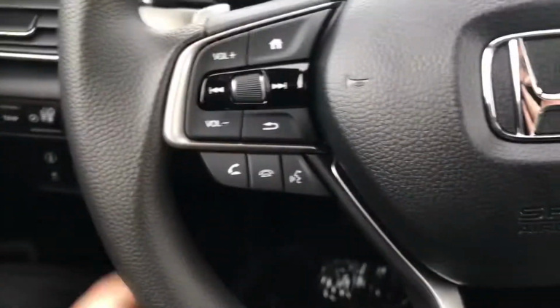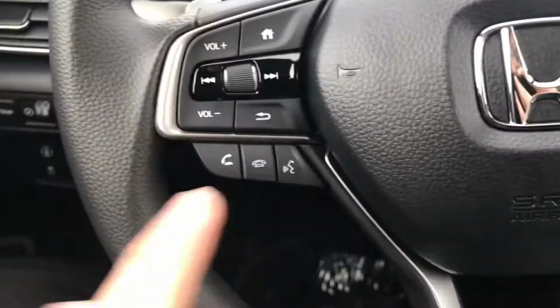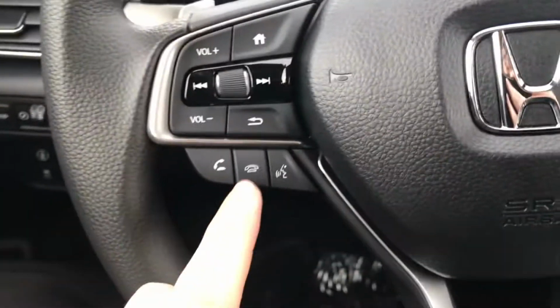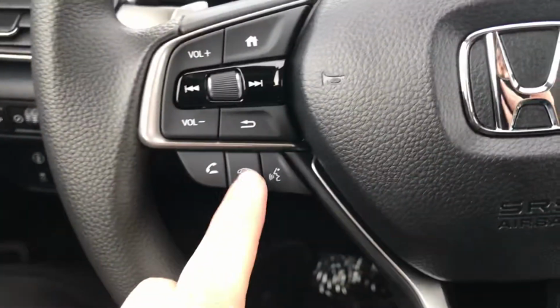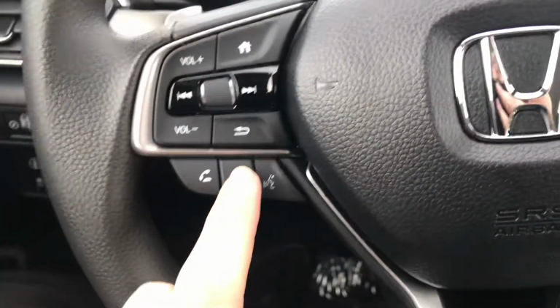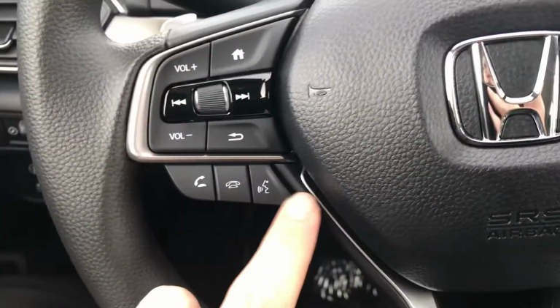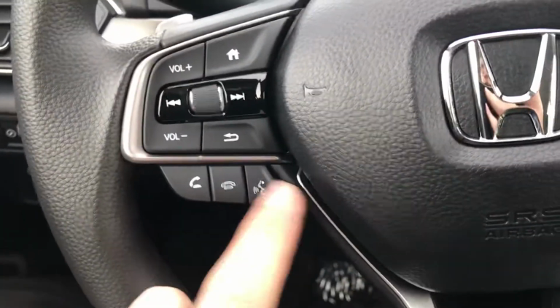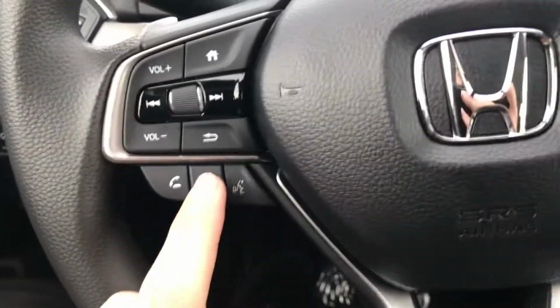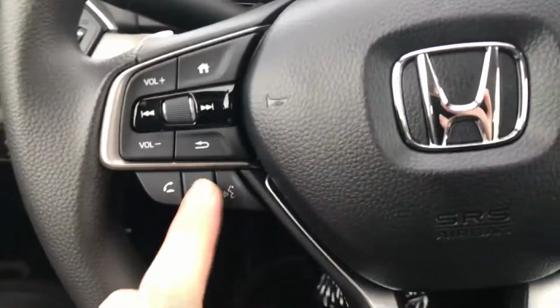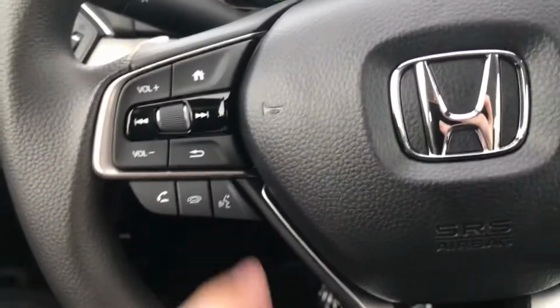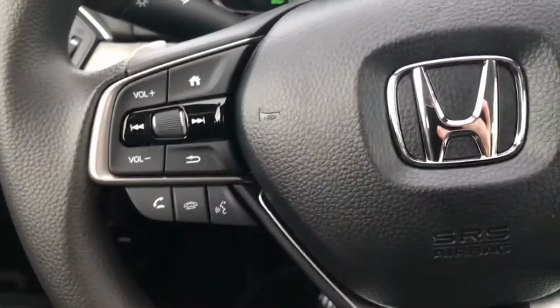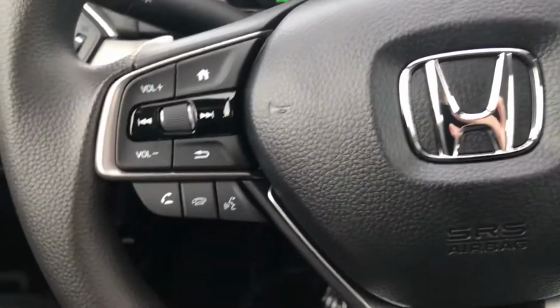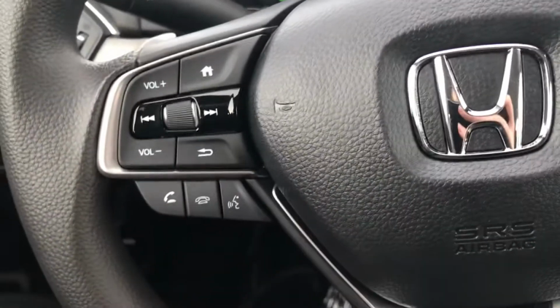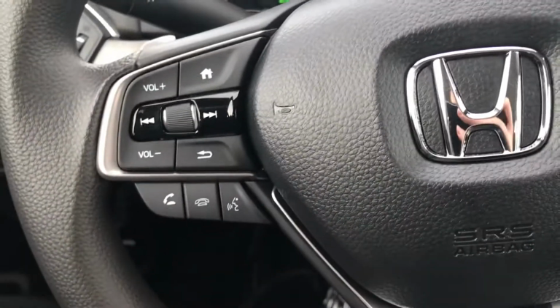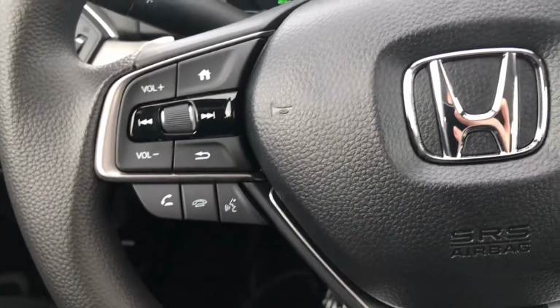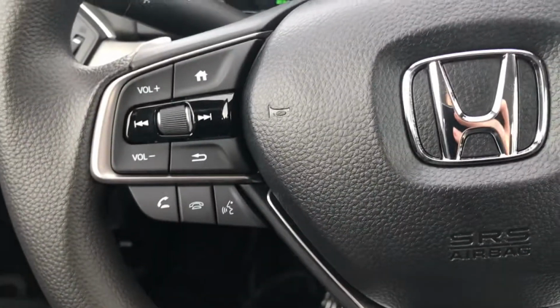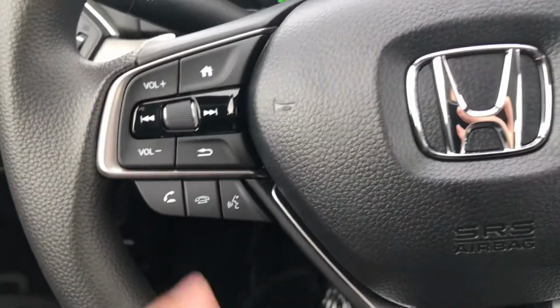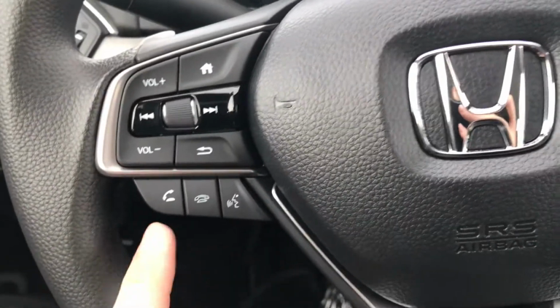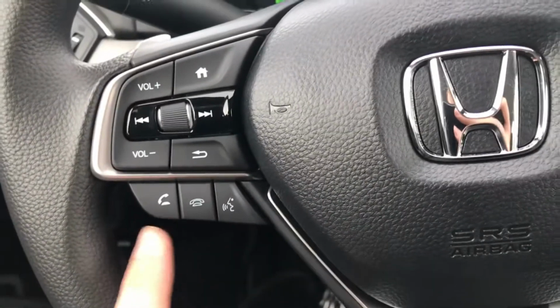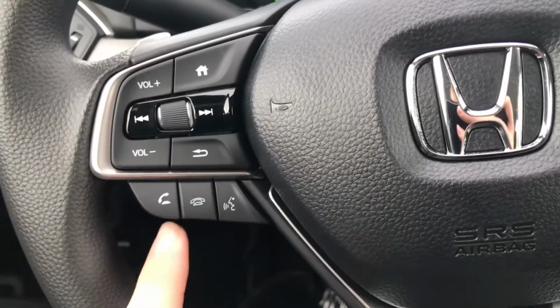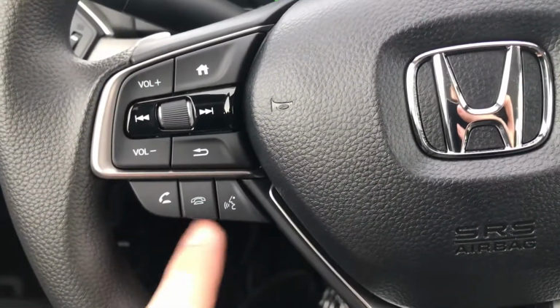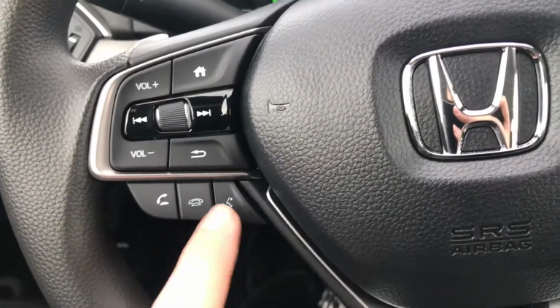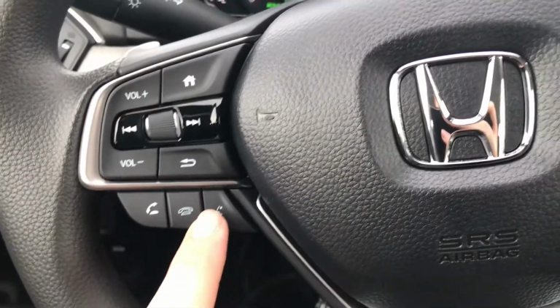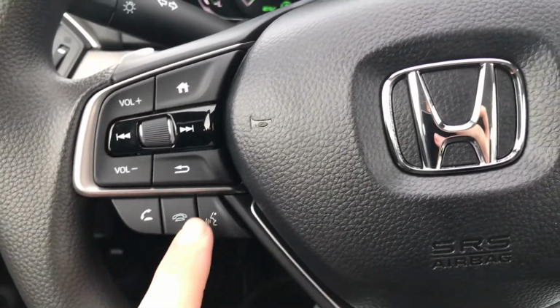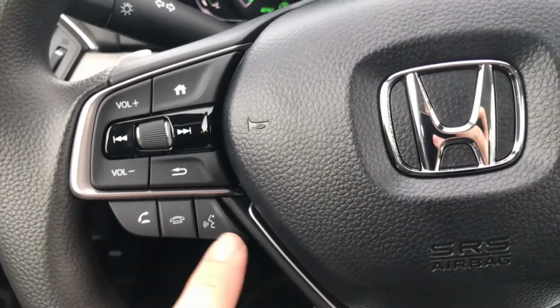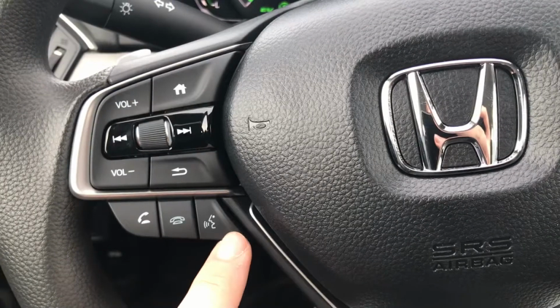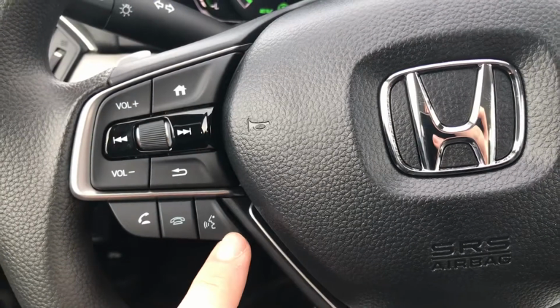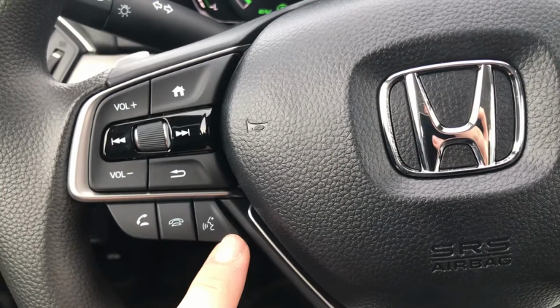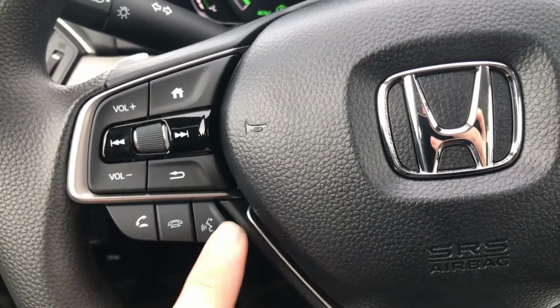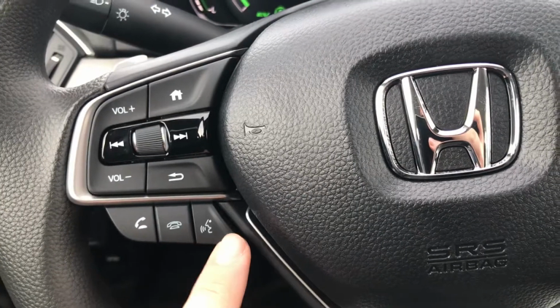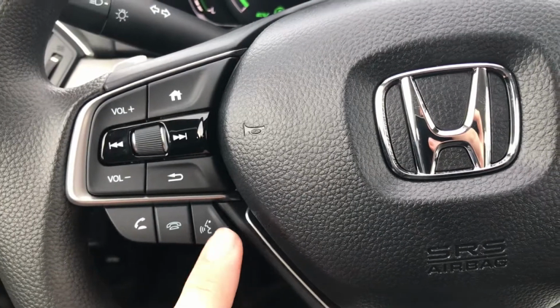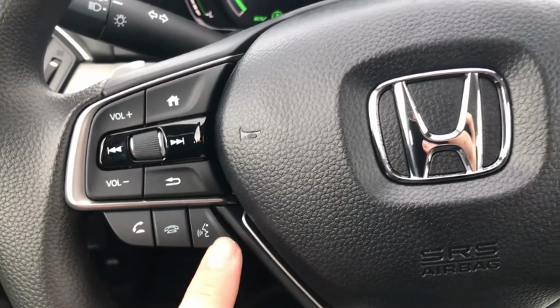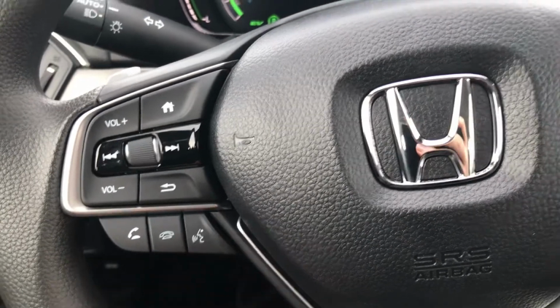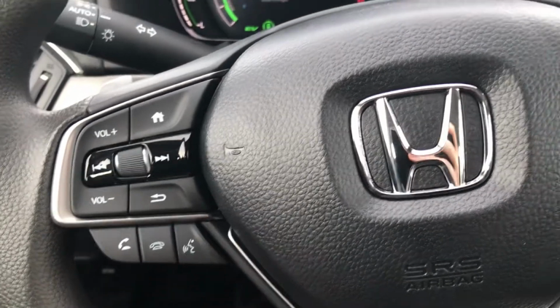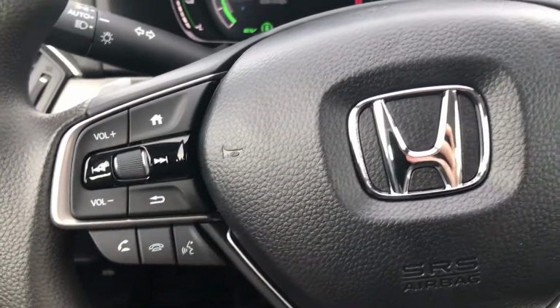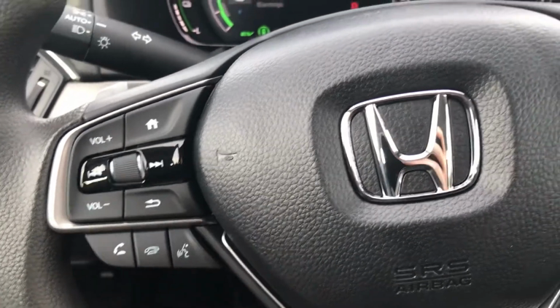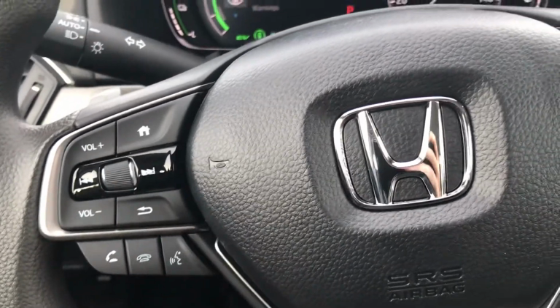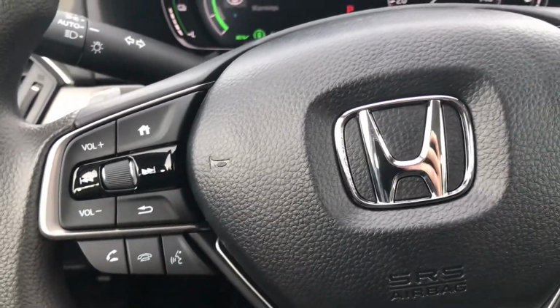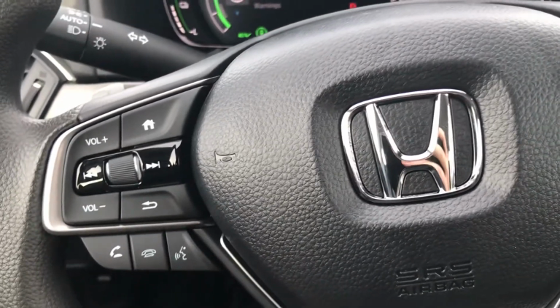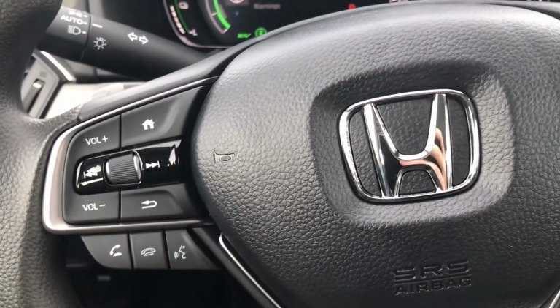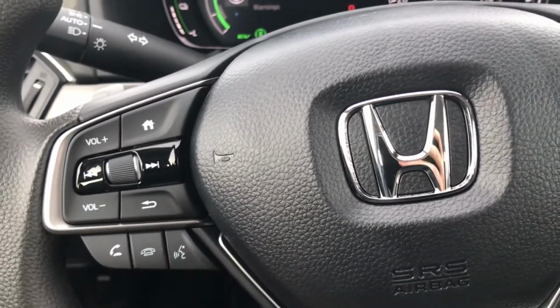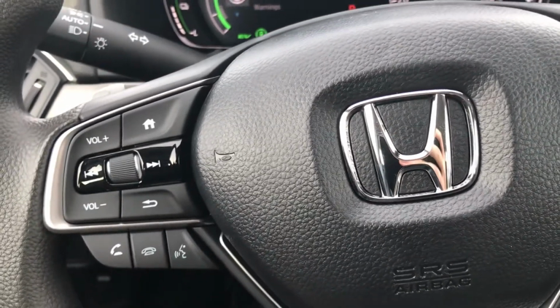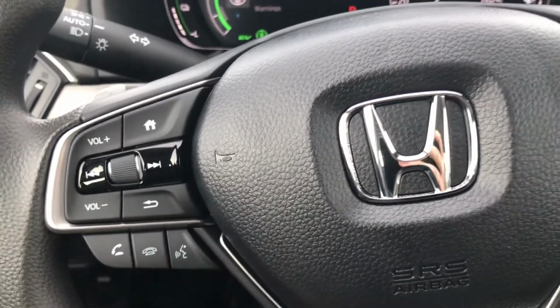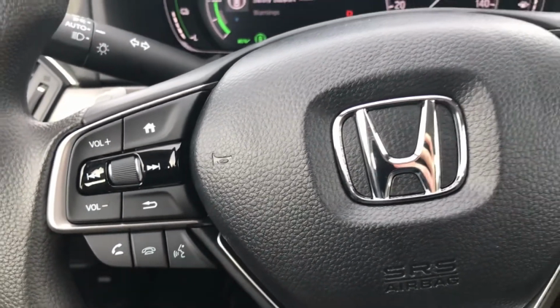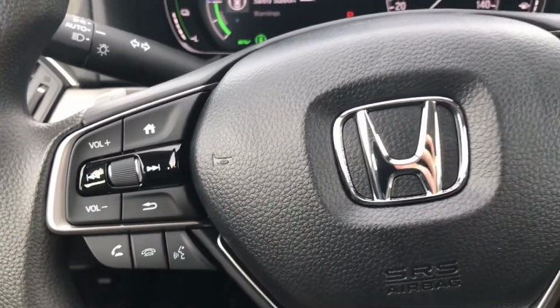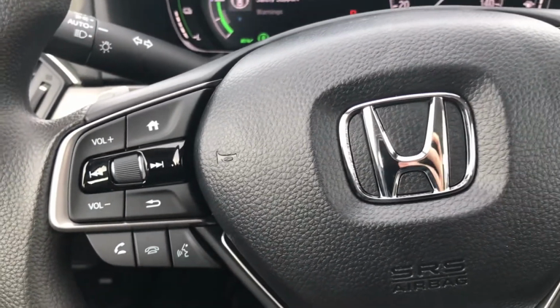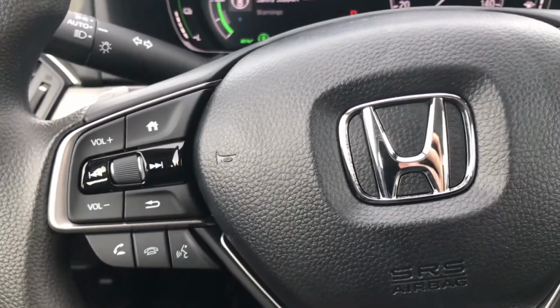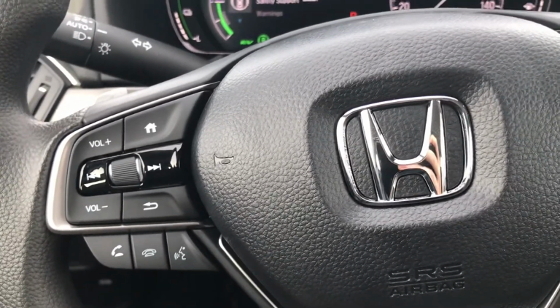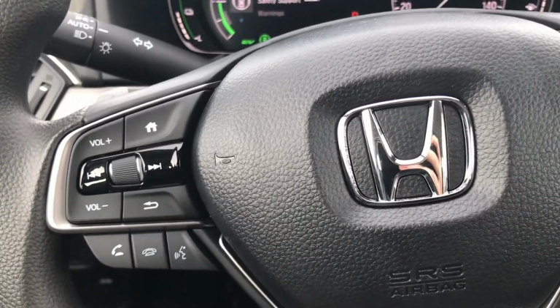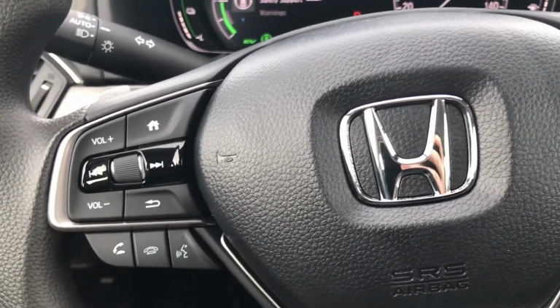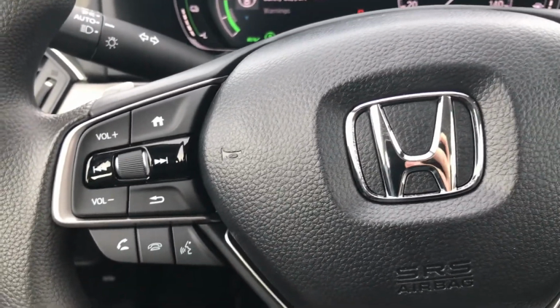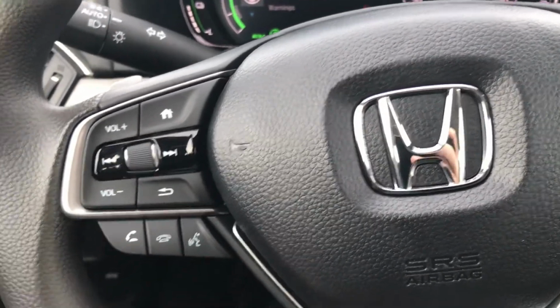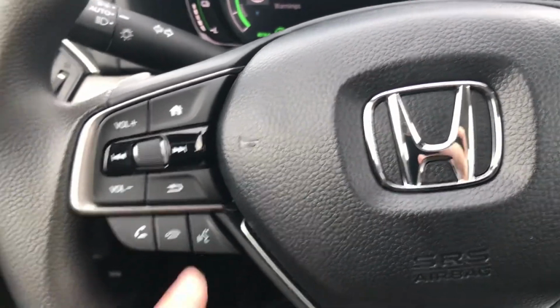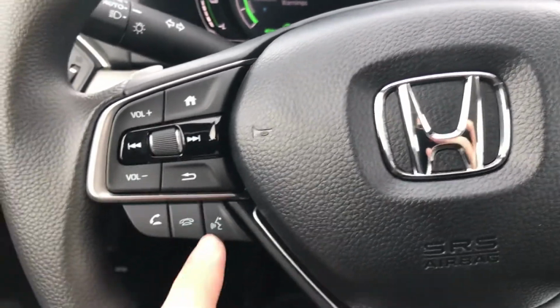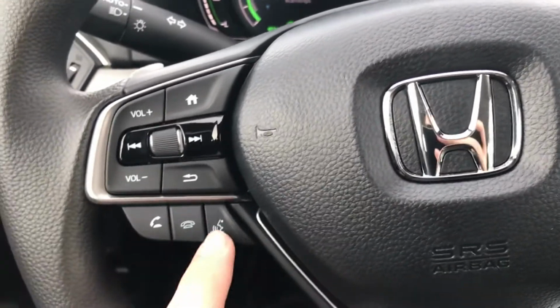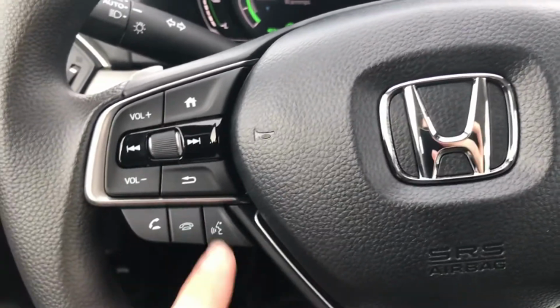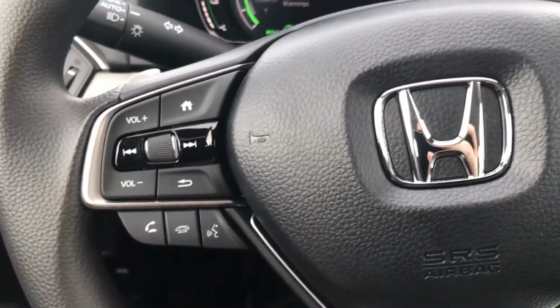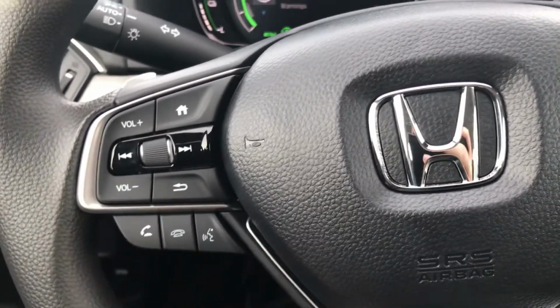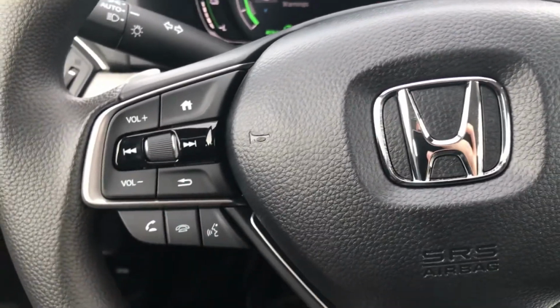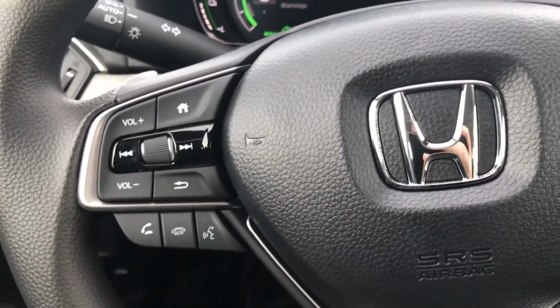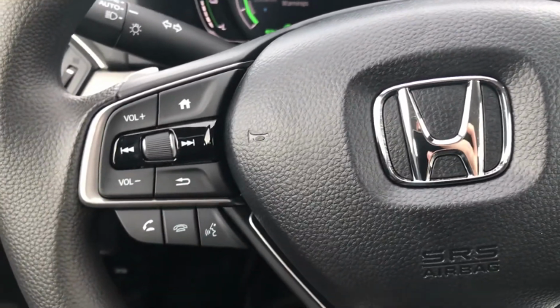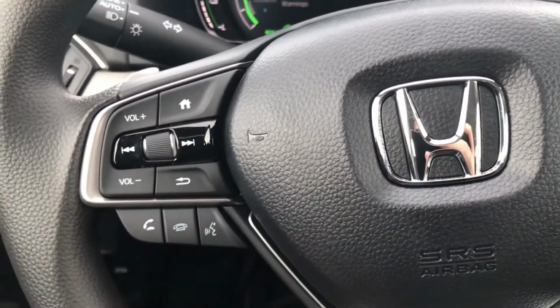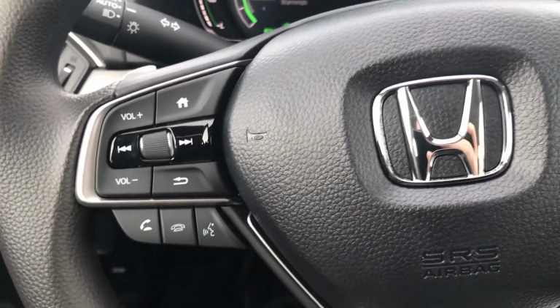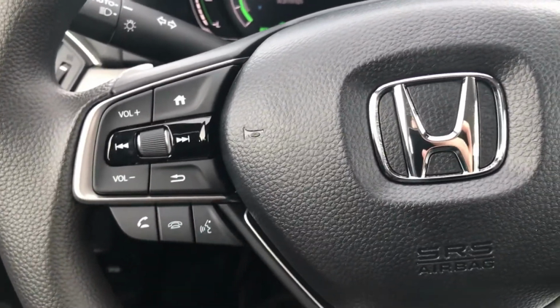At the bottom you also have your phone control — so you have pickup, decline, and assistance. If you have Siri or Hey Google, you can activate that and give a command.